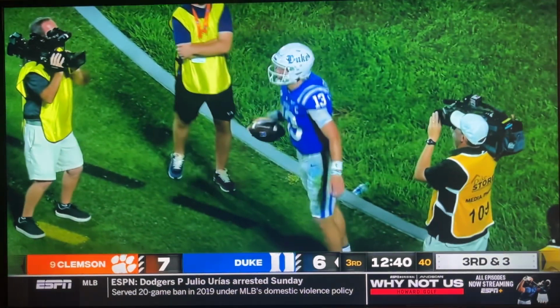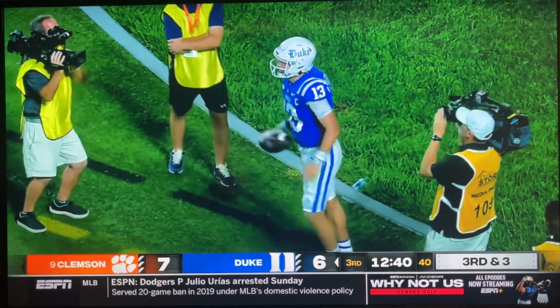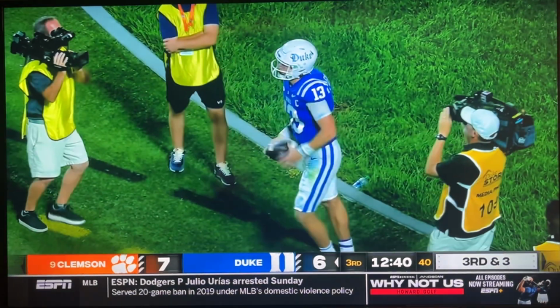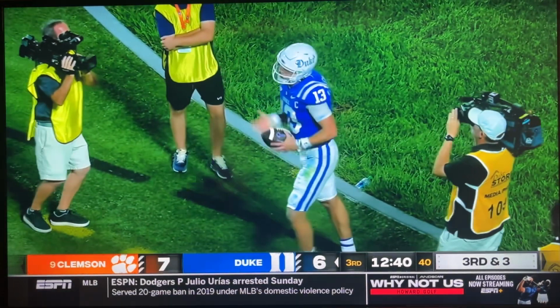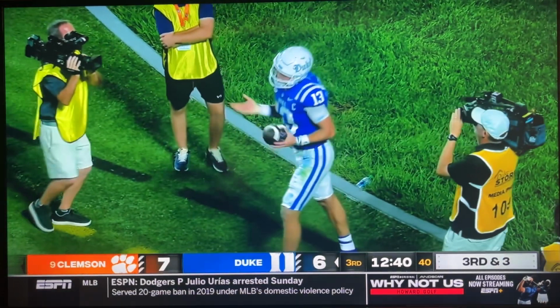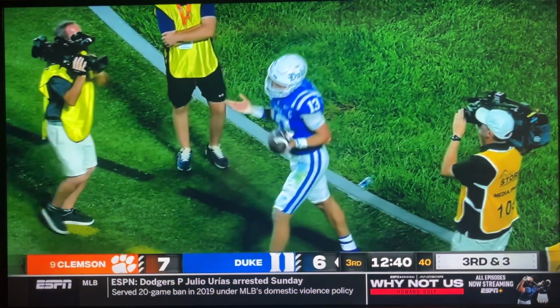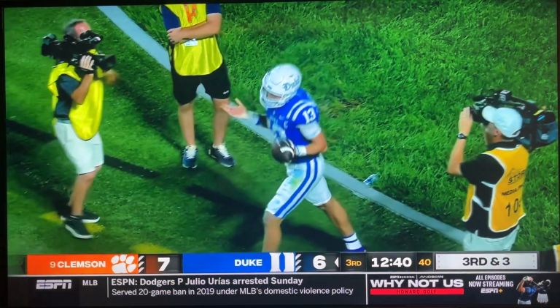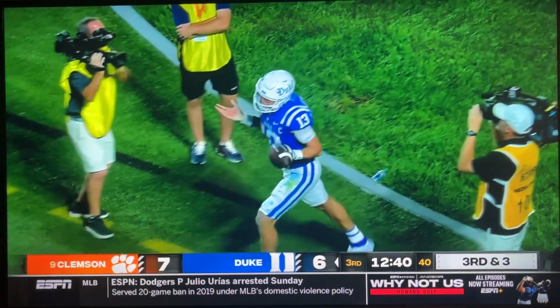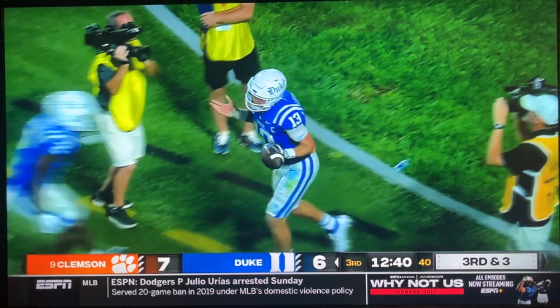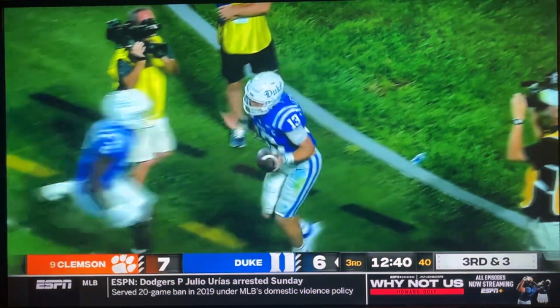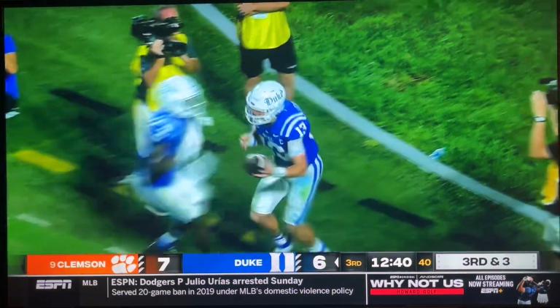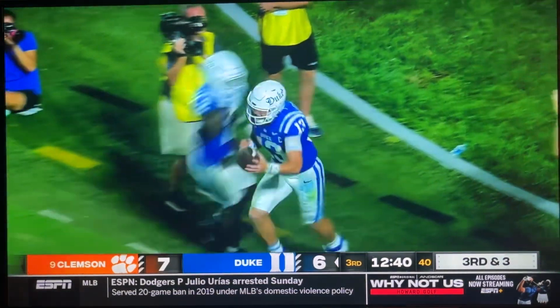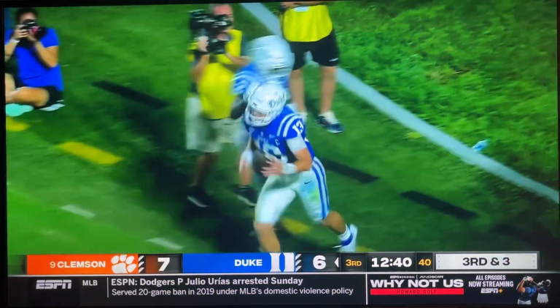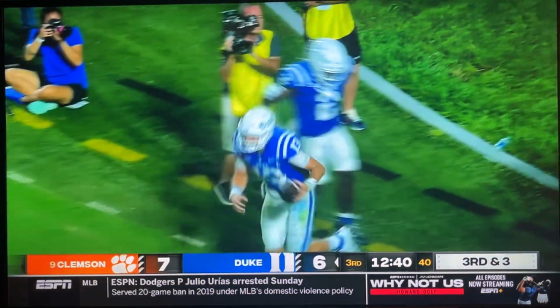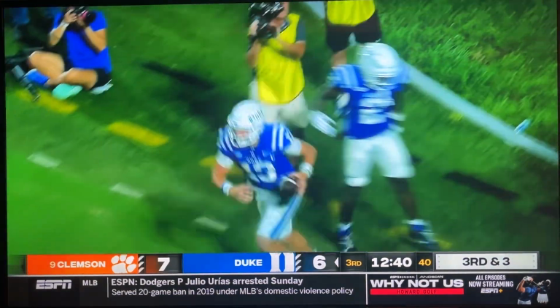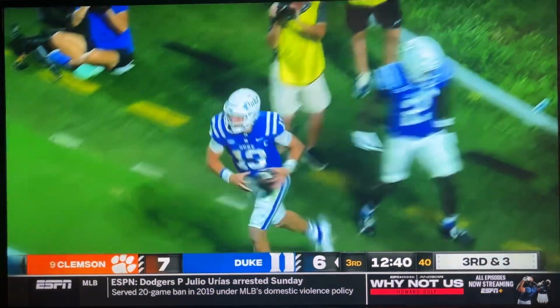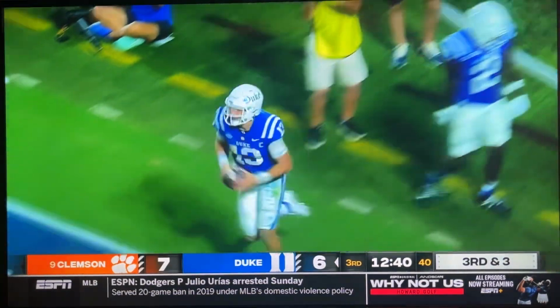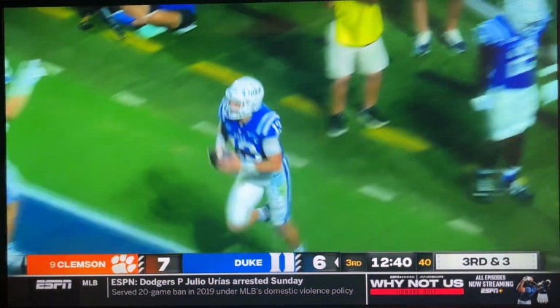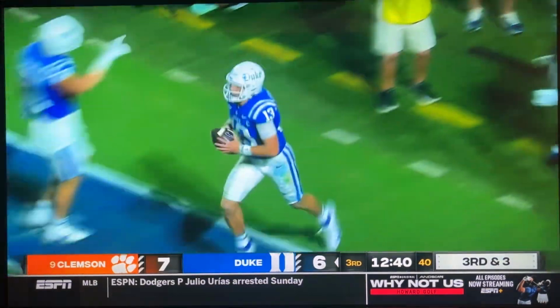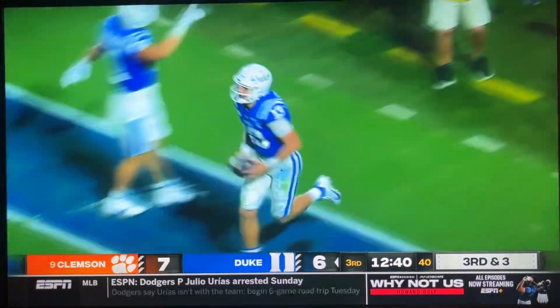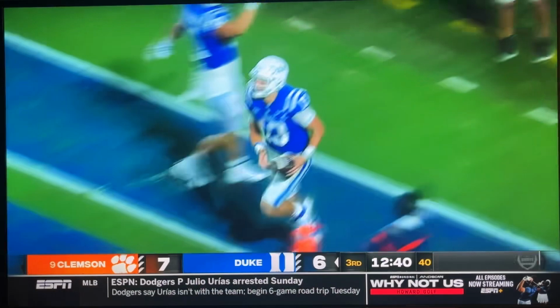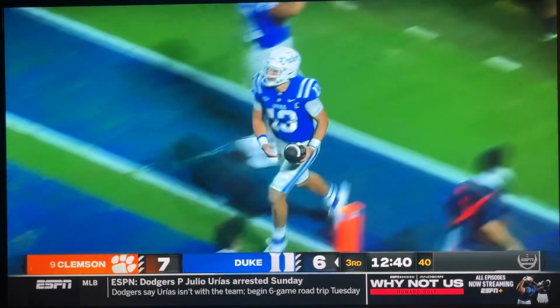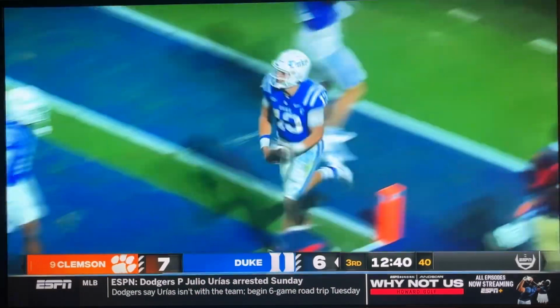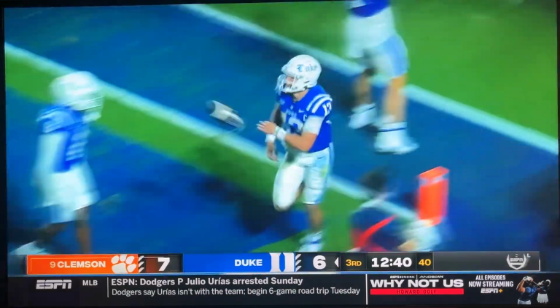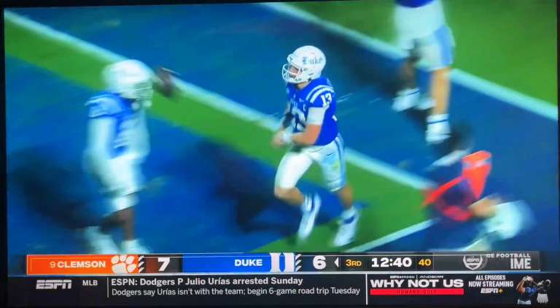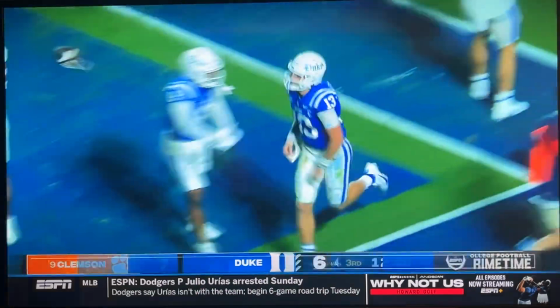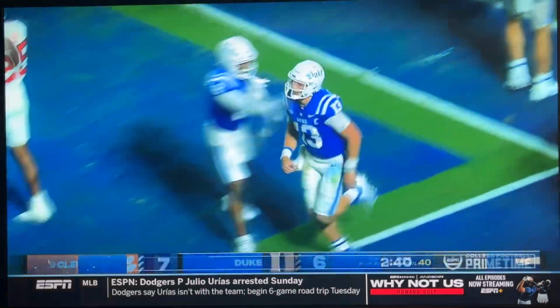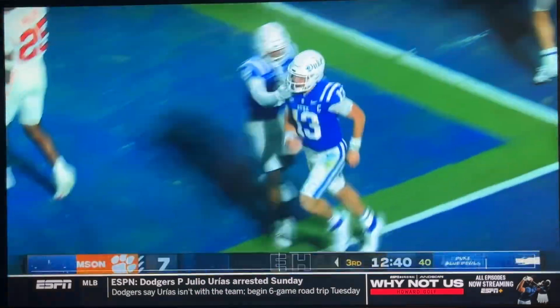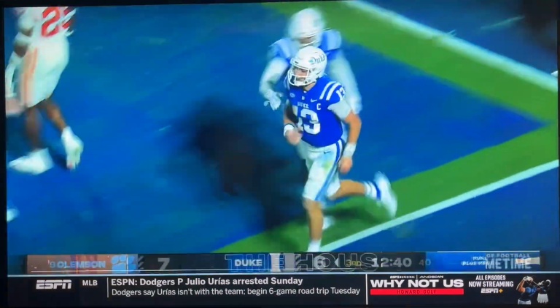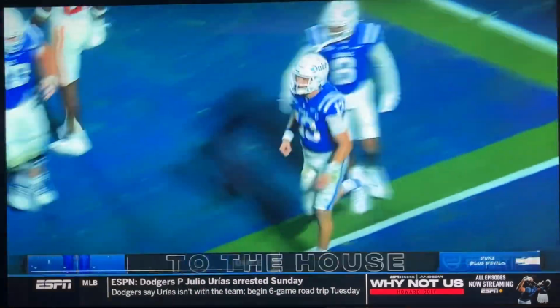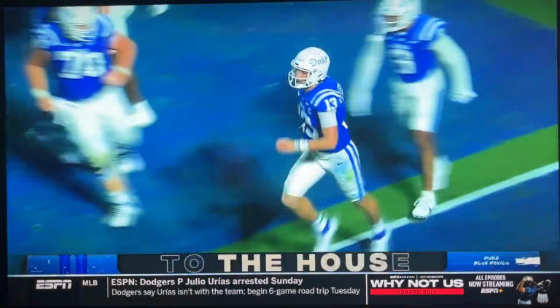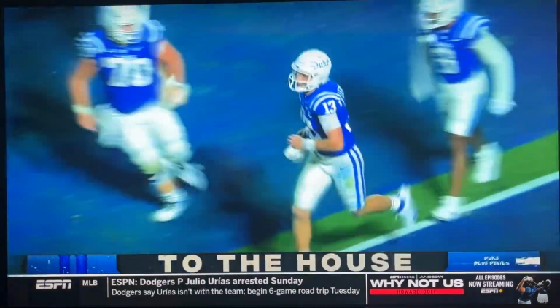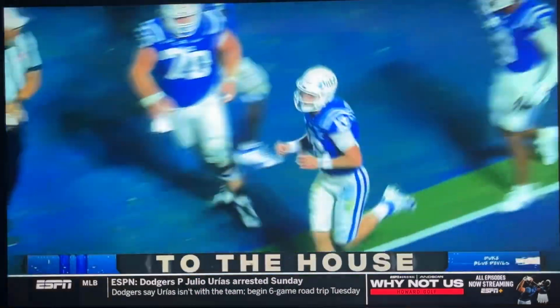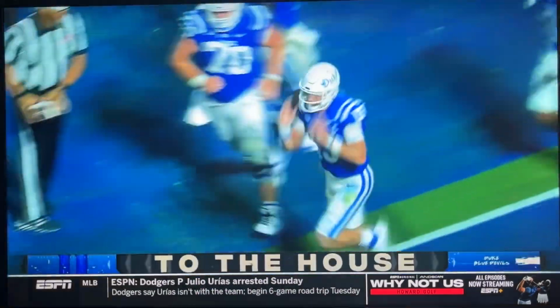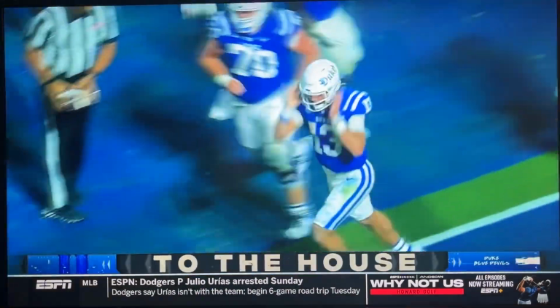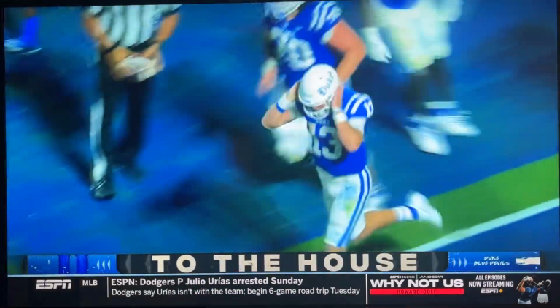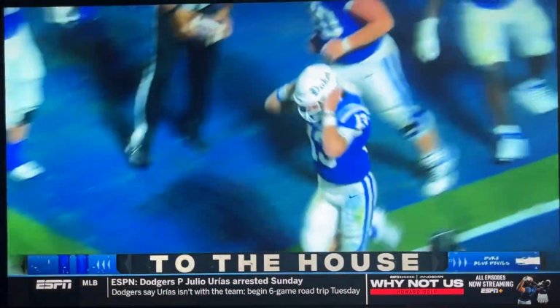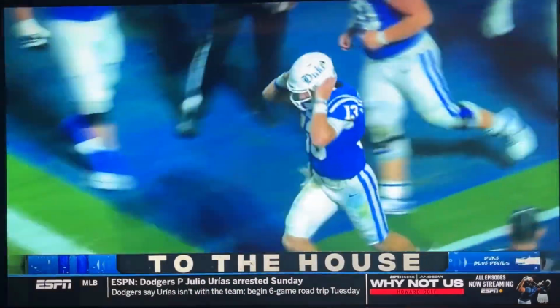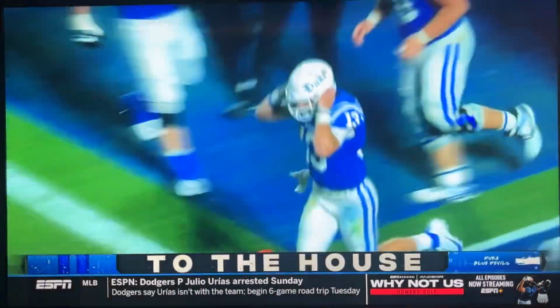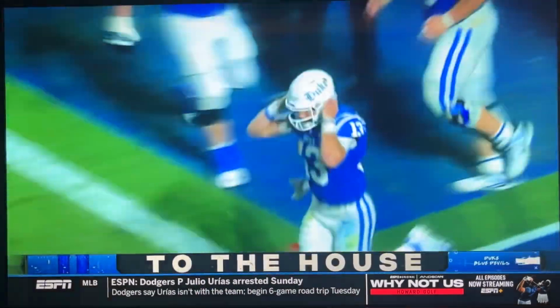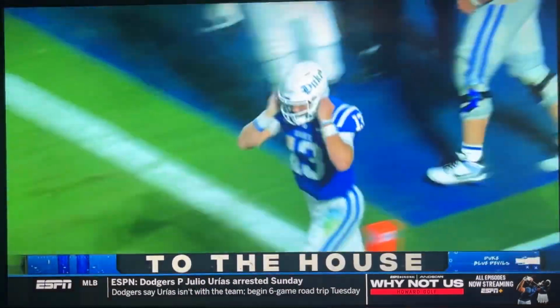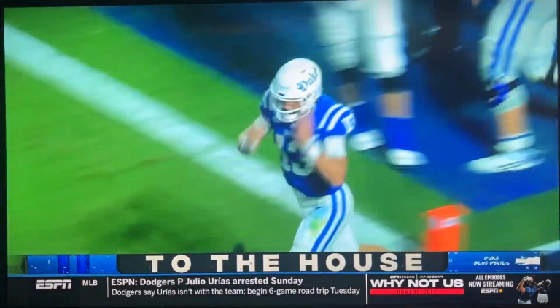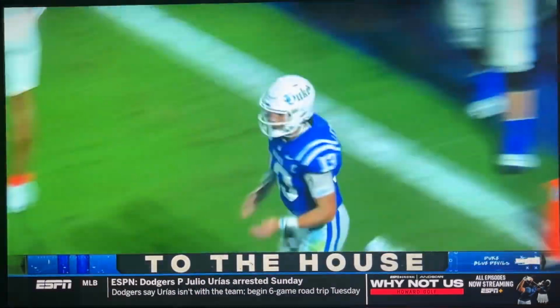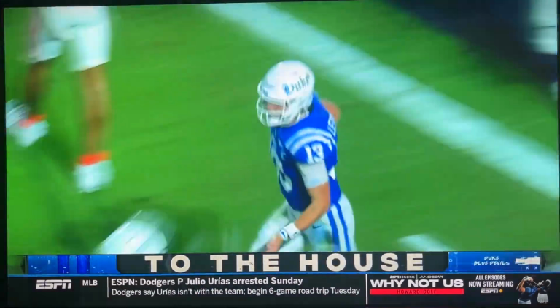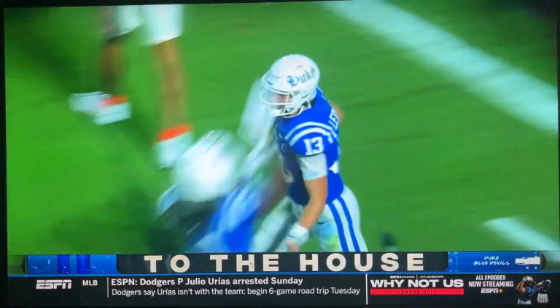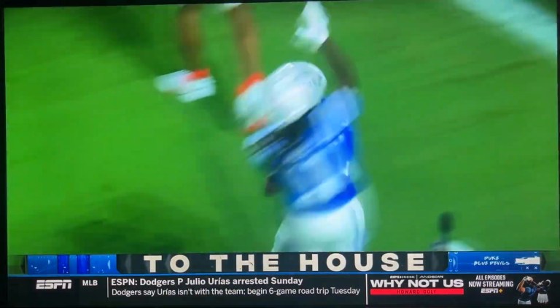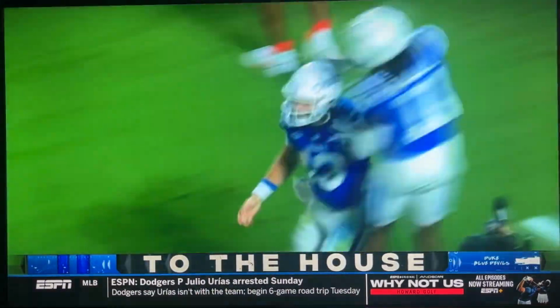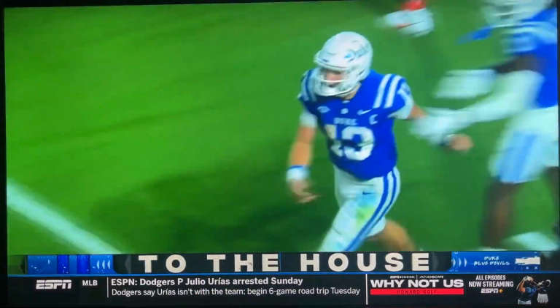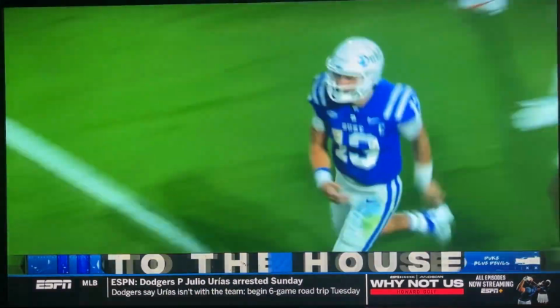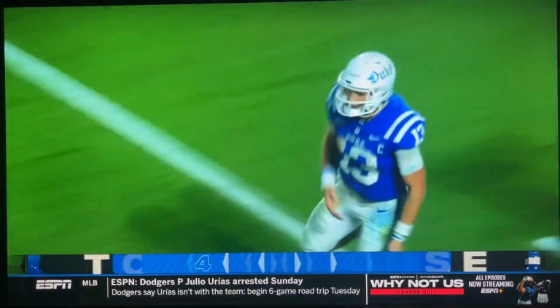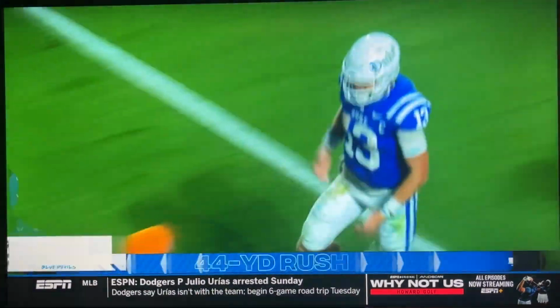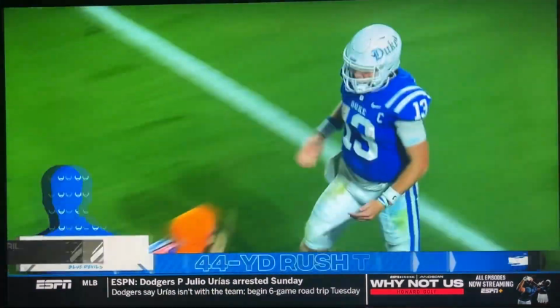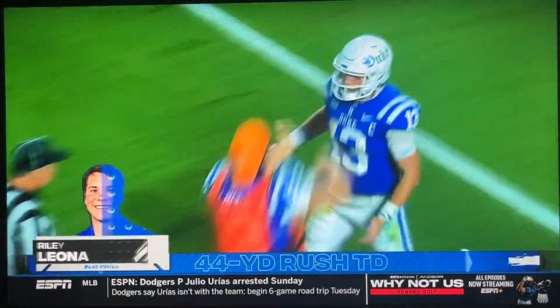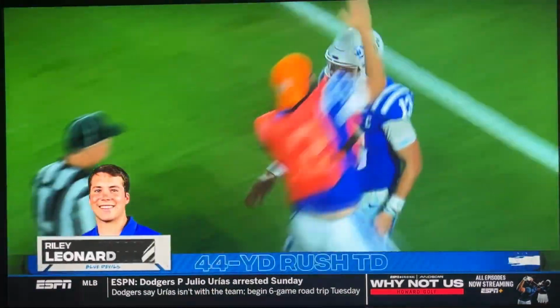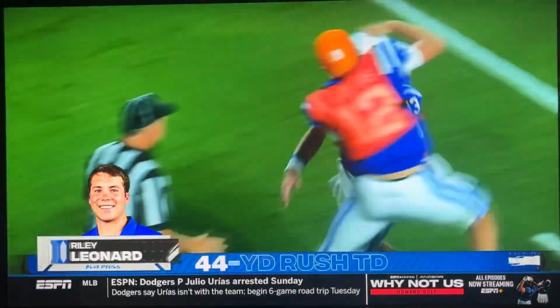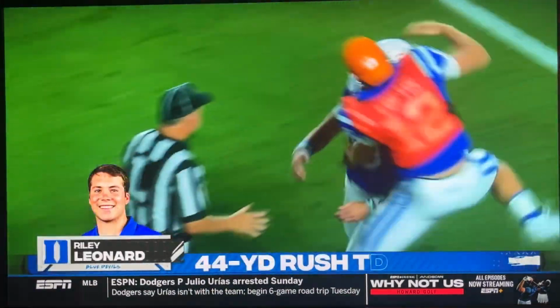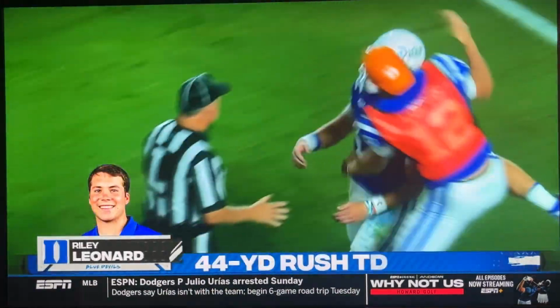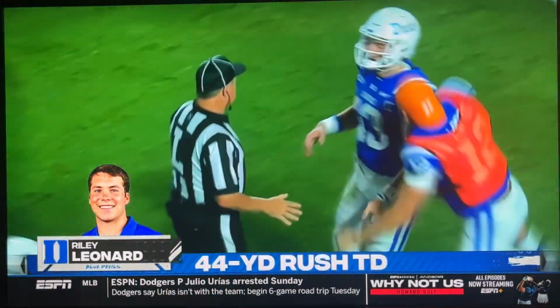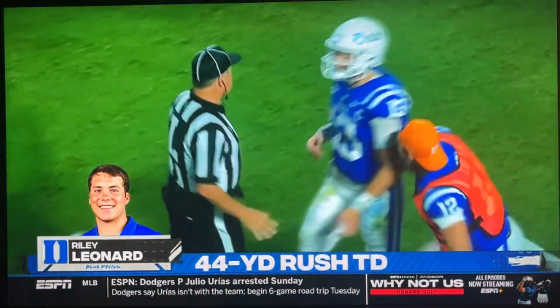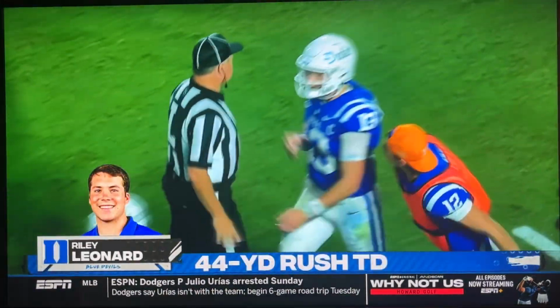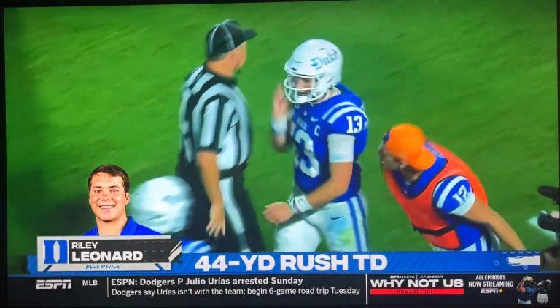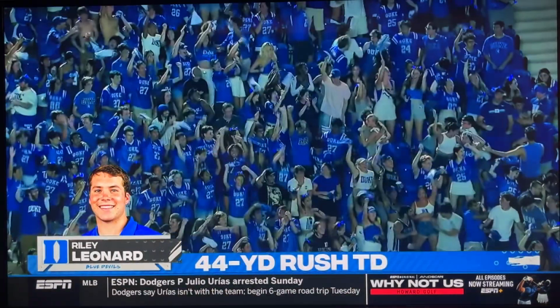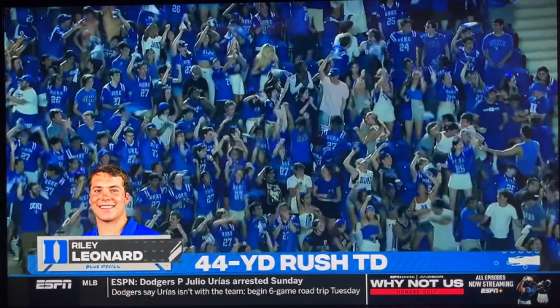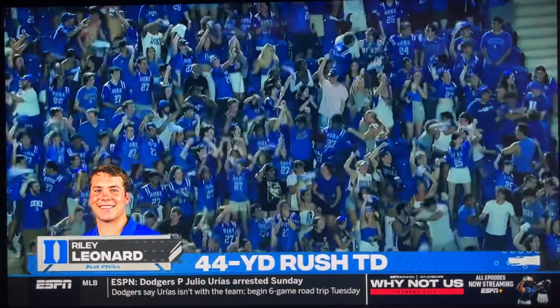What a play by Riley Leonard, one of the best plays of week 1 — a 44-yard scamper for a score.